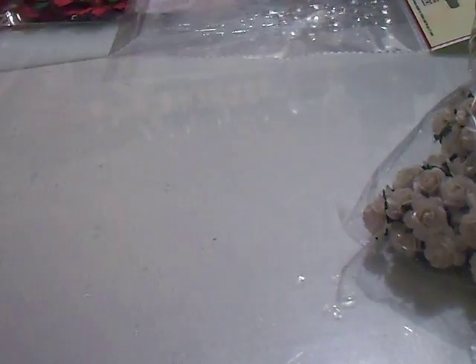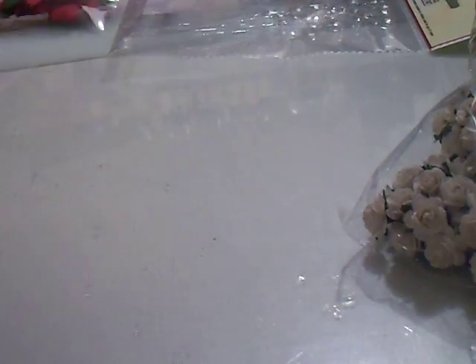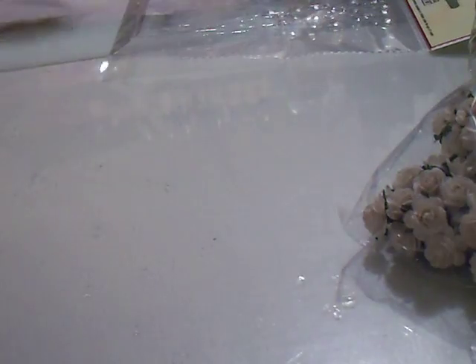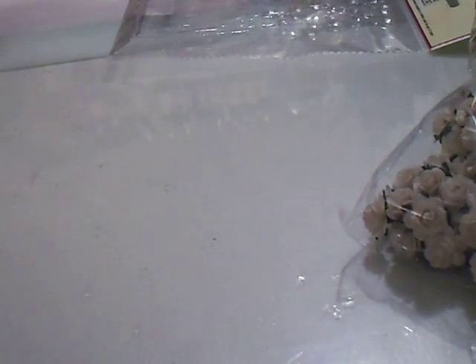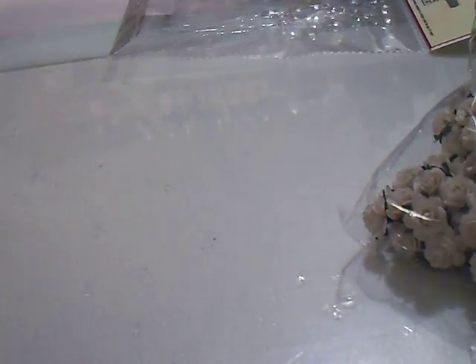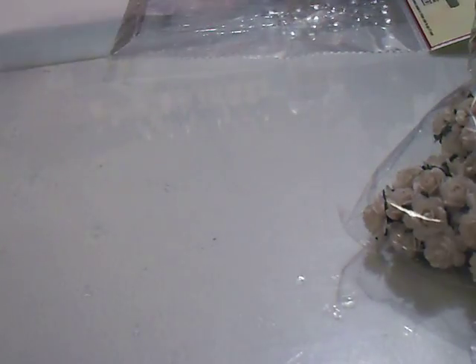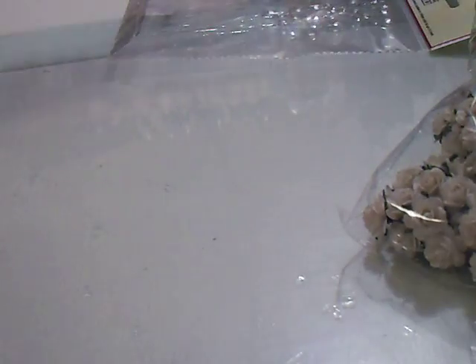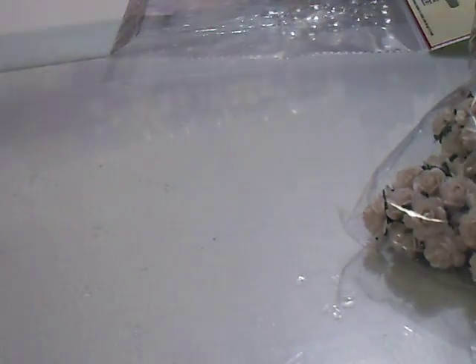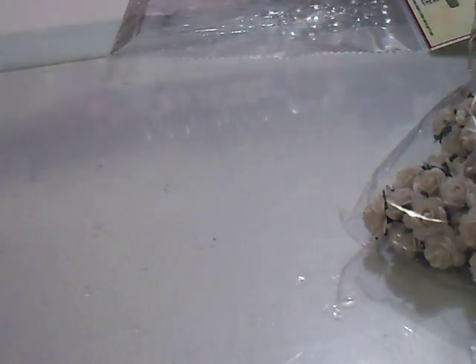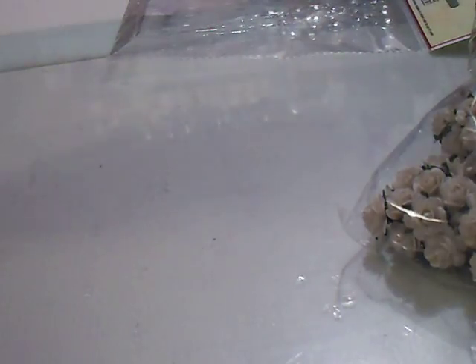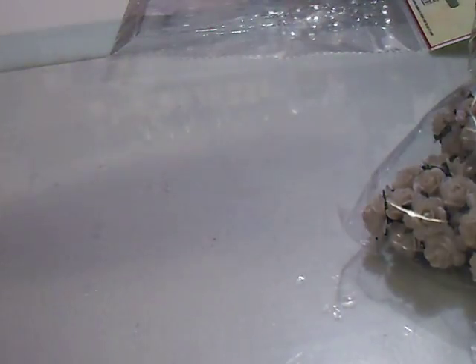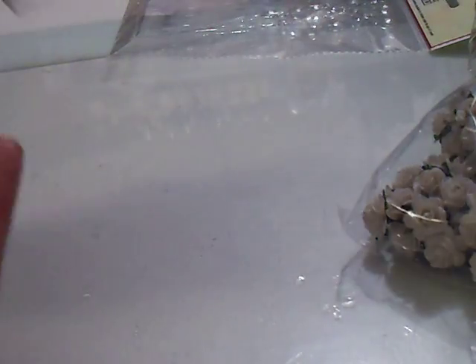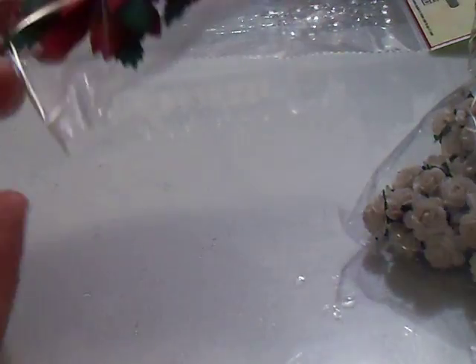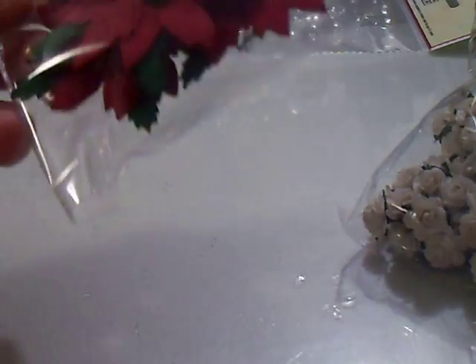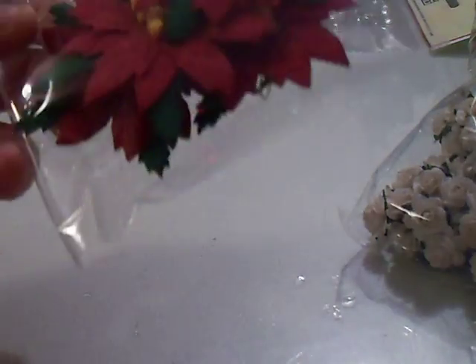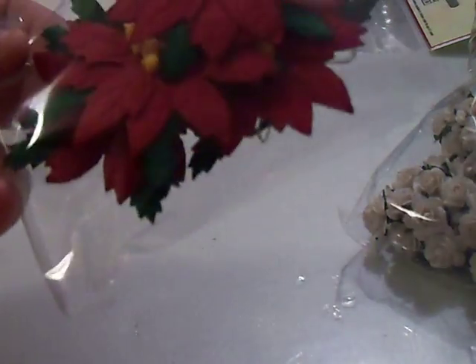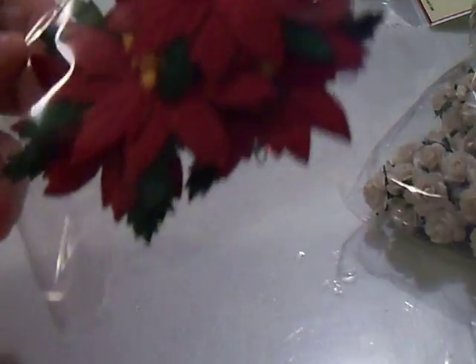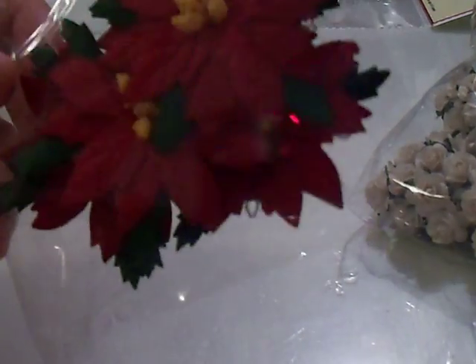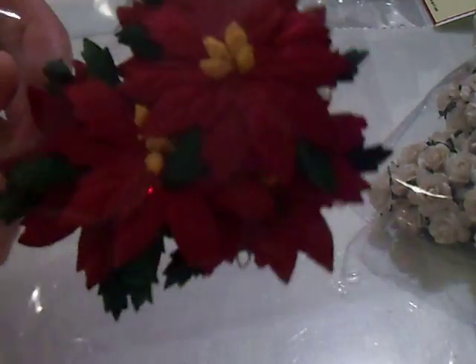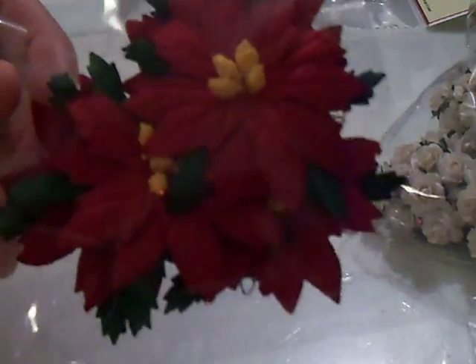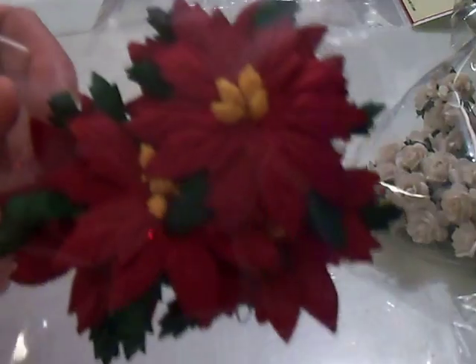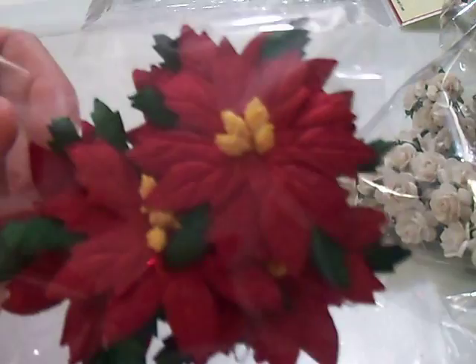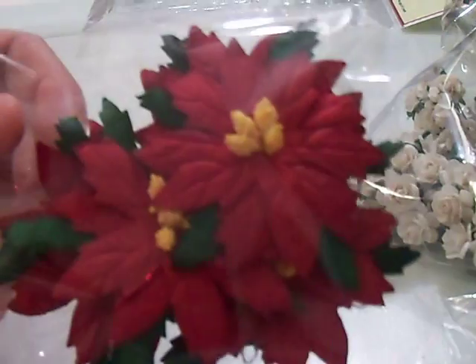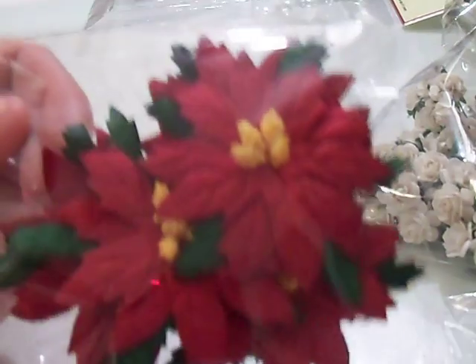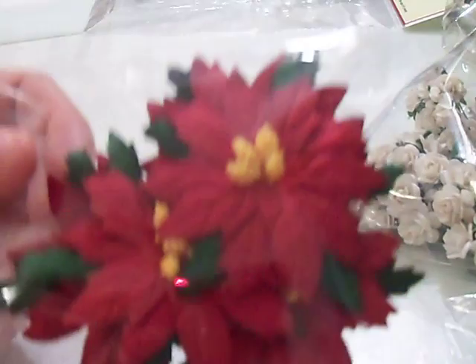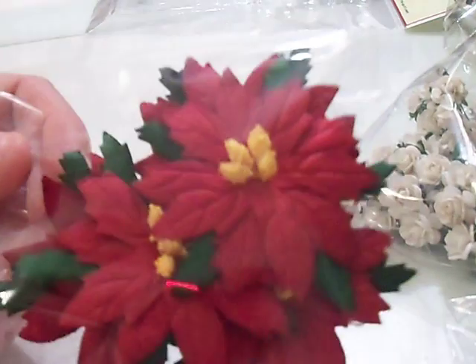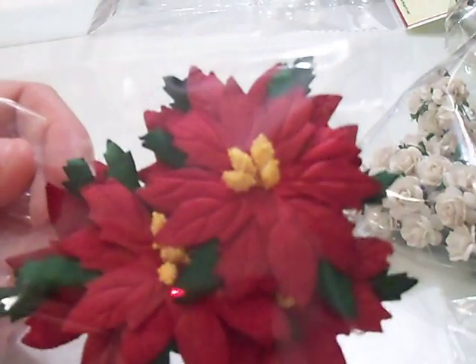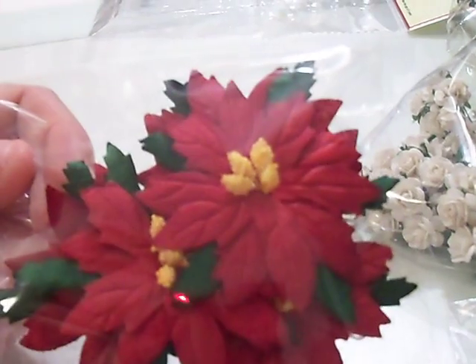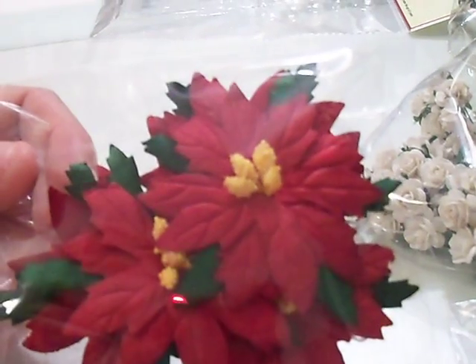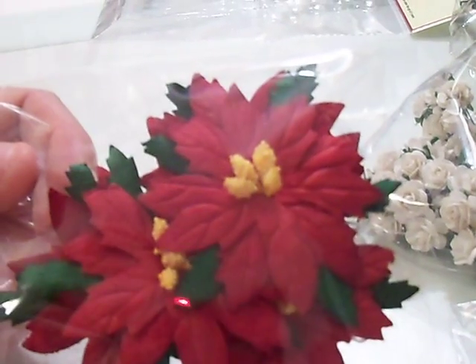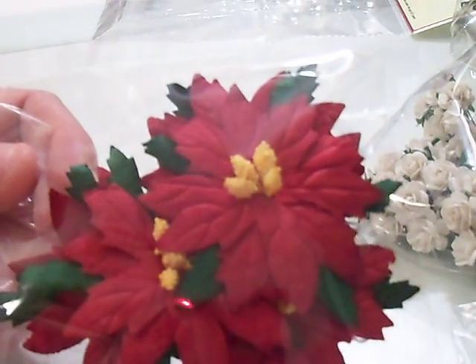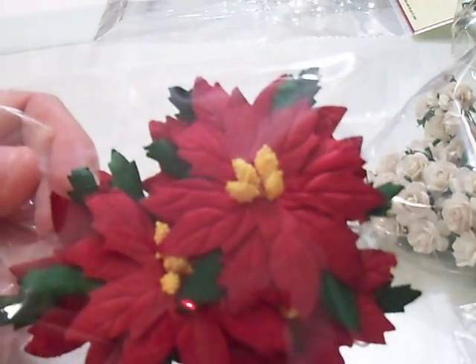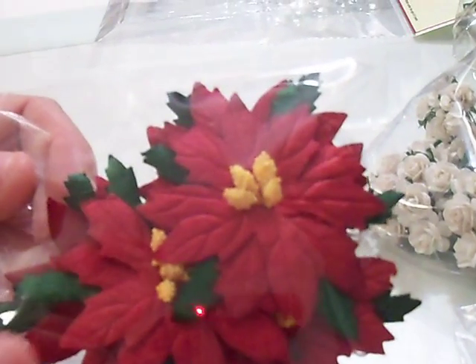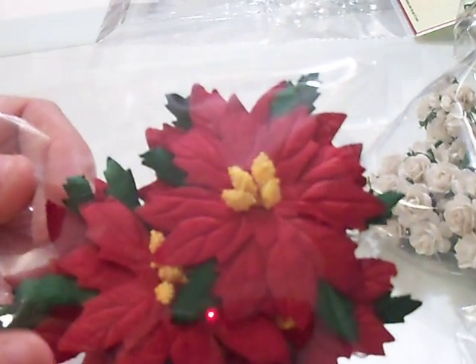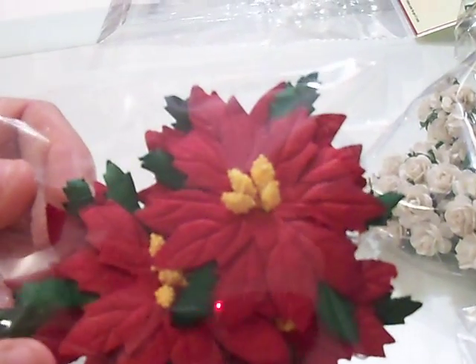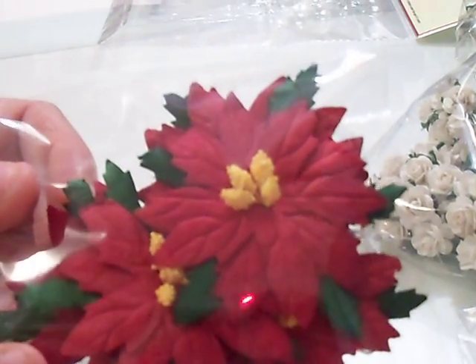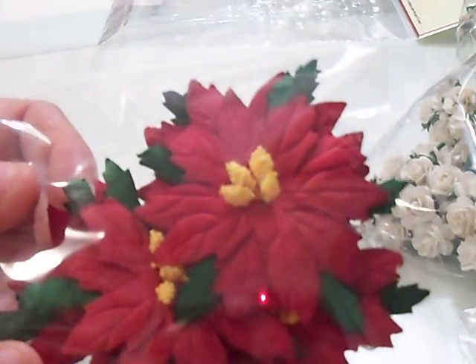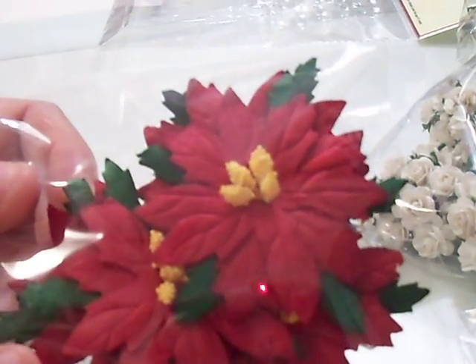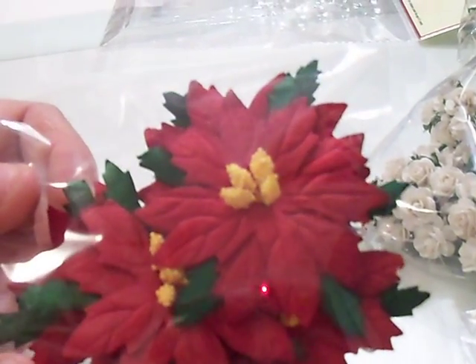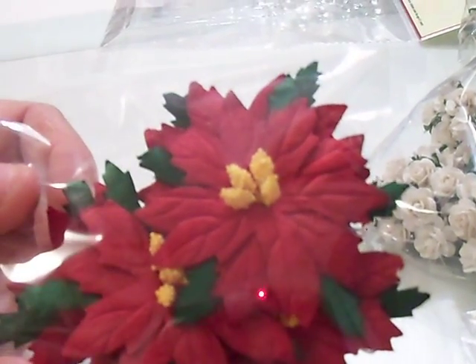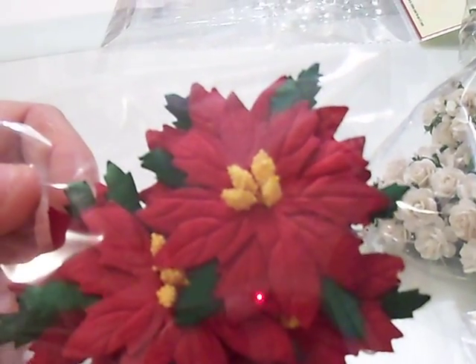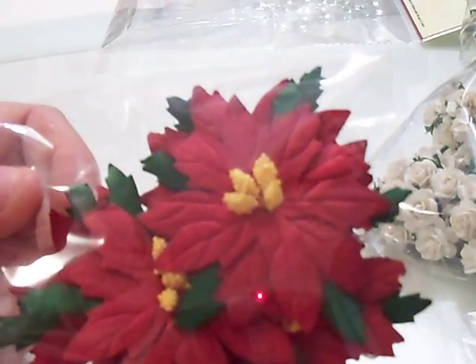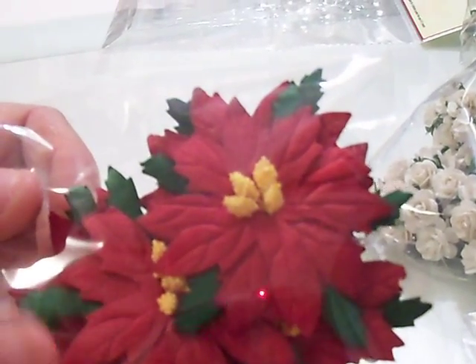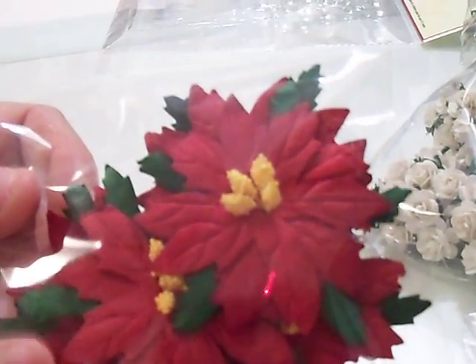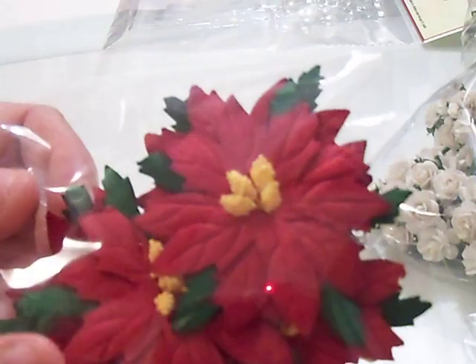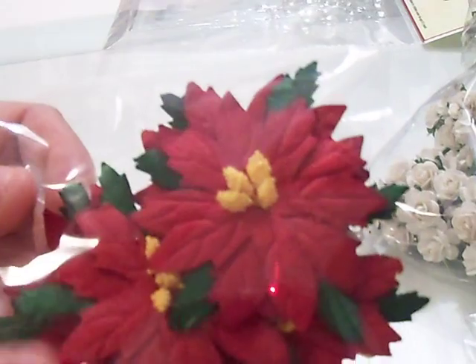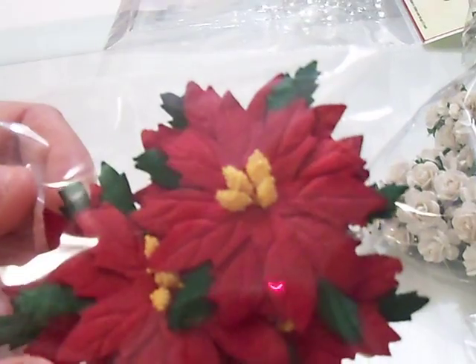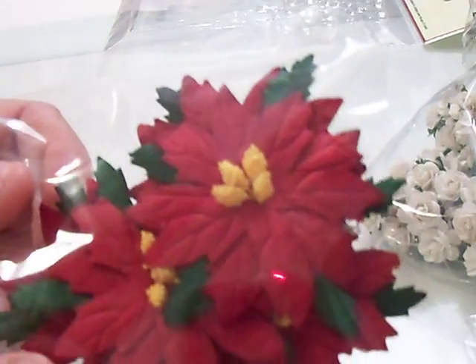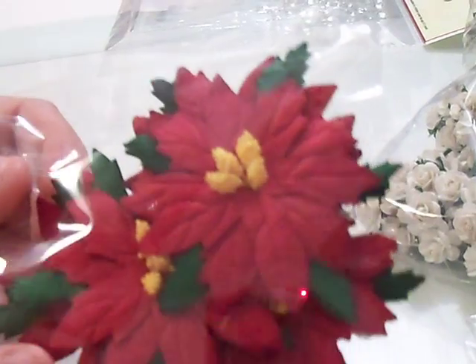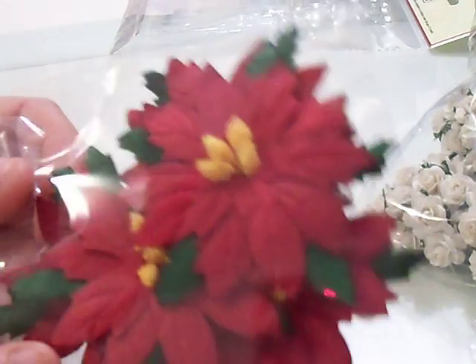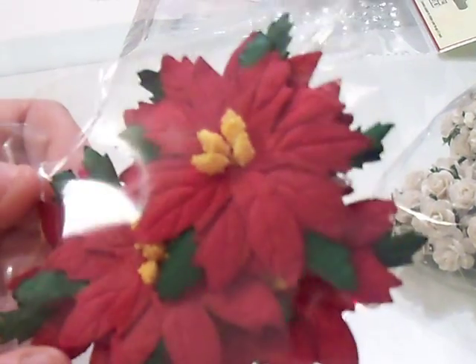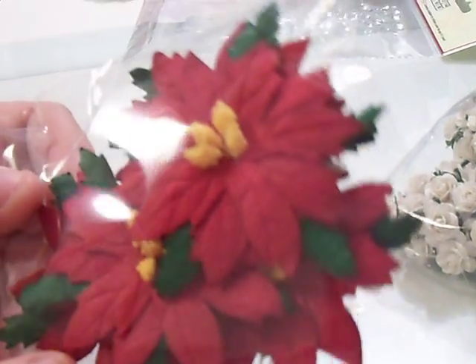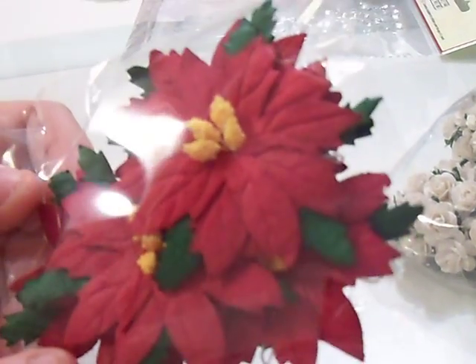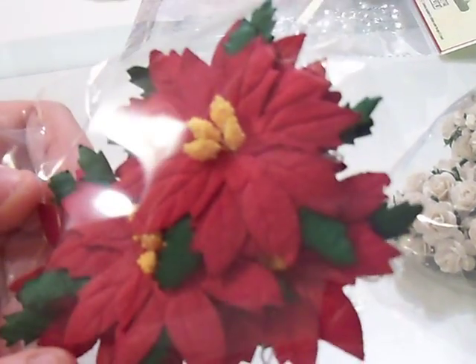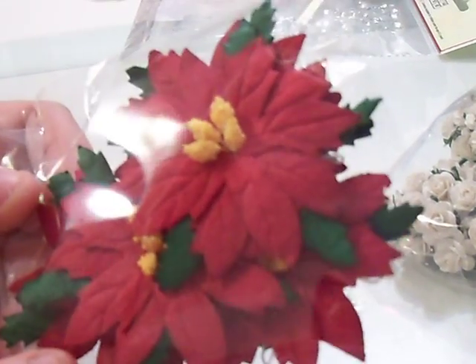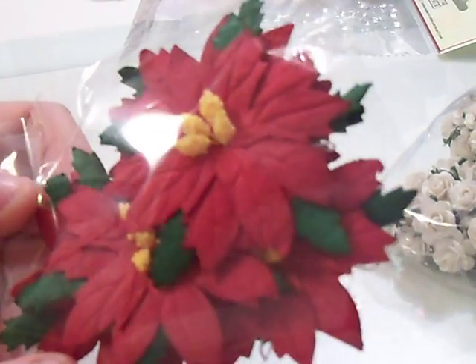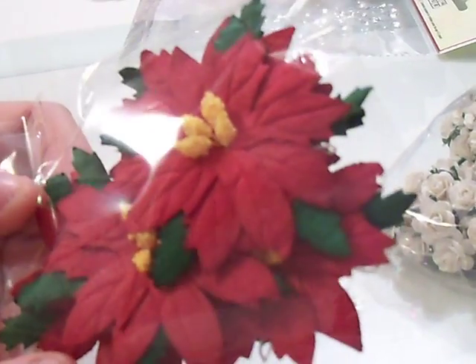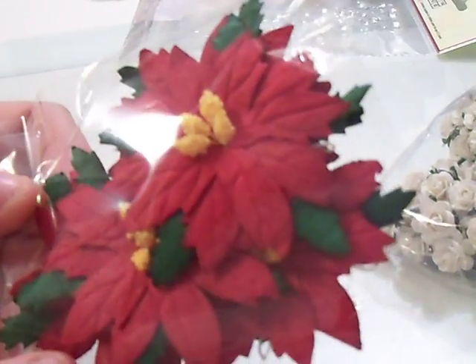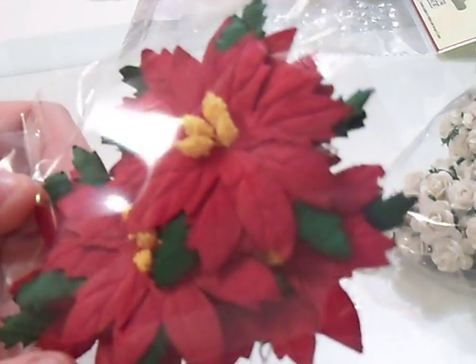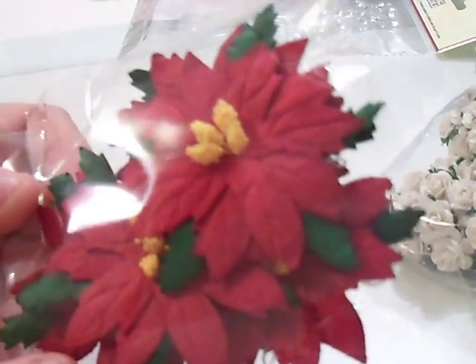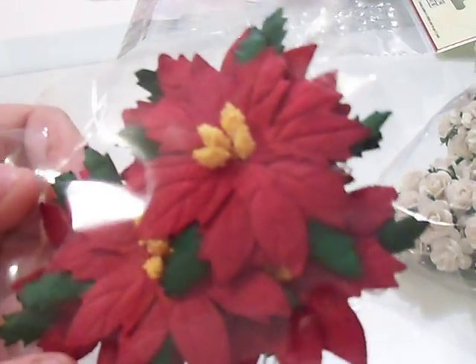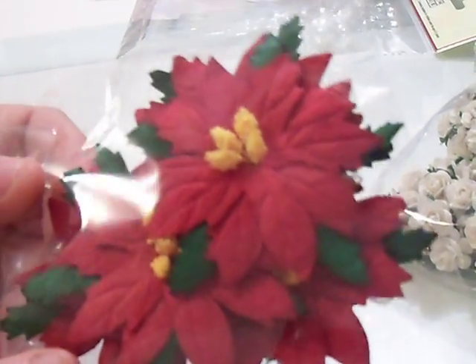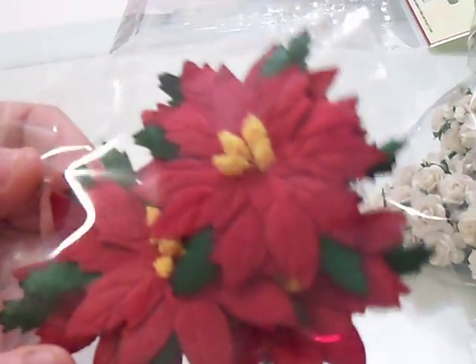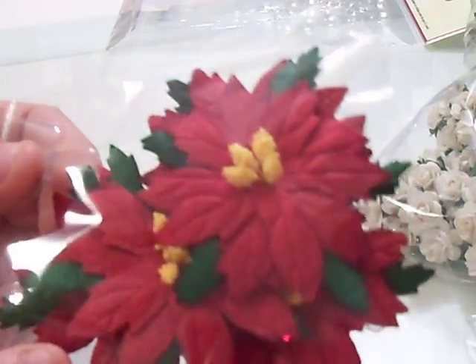And then because I placed an order, they sent me these beautiful poinsettia flowers. They're so pretty — I love them.